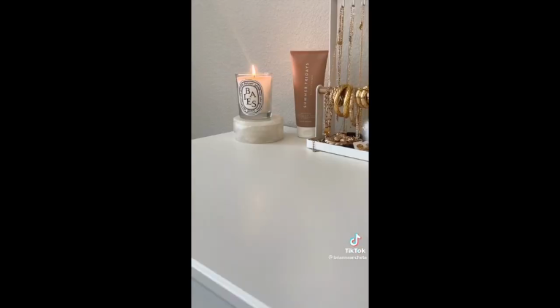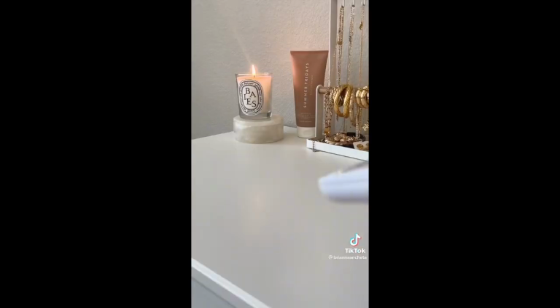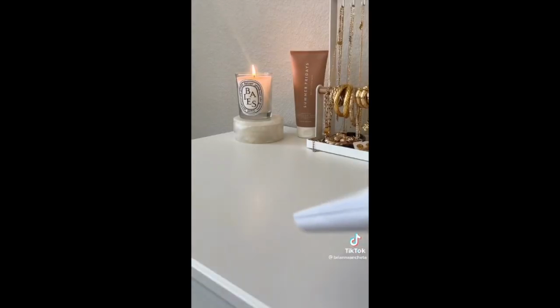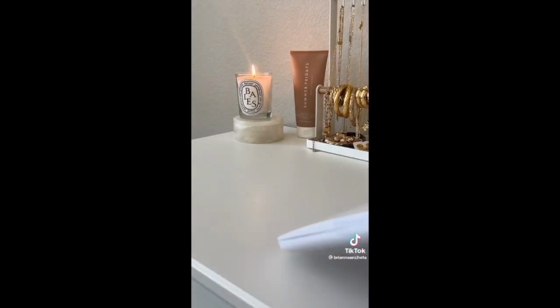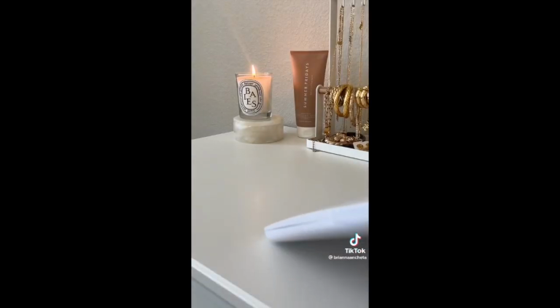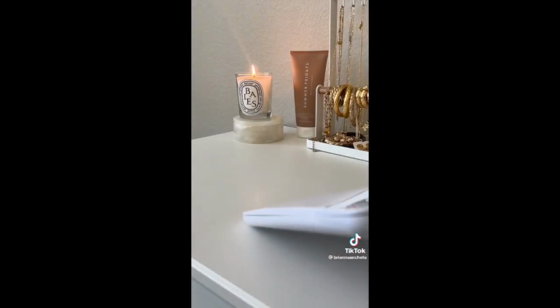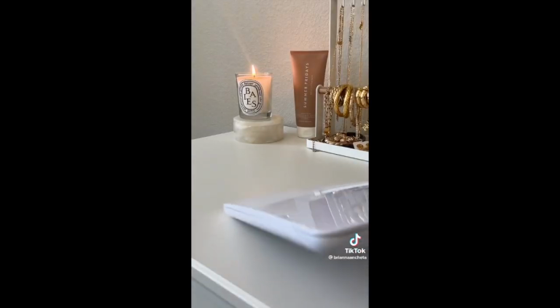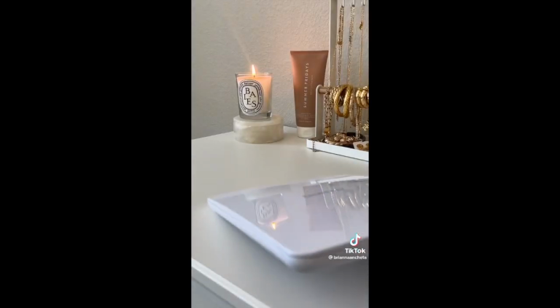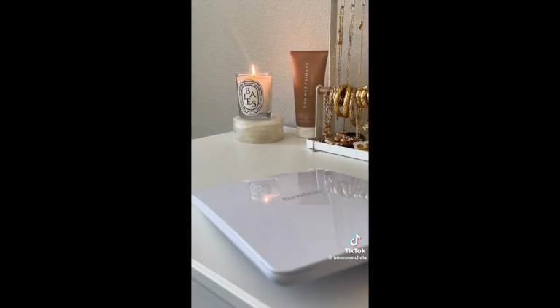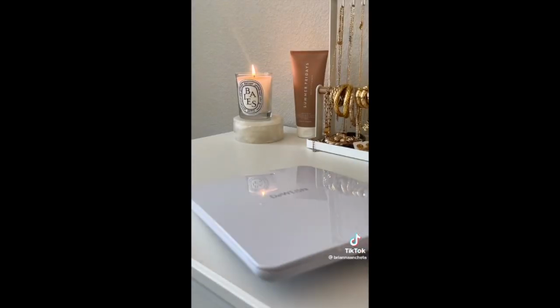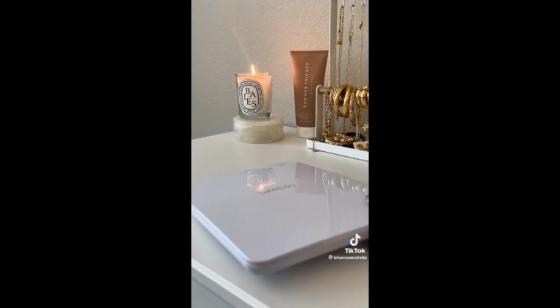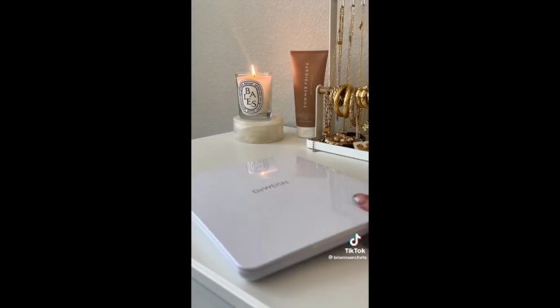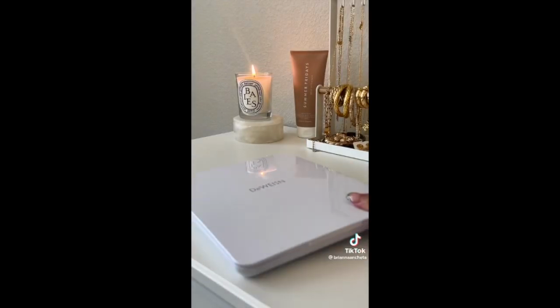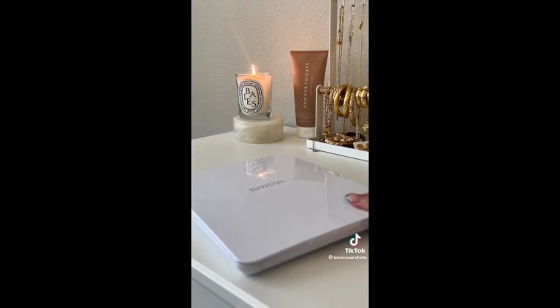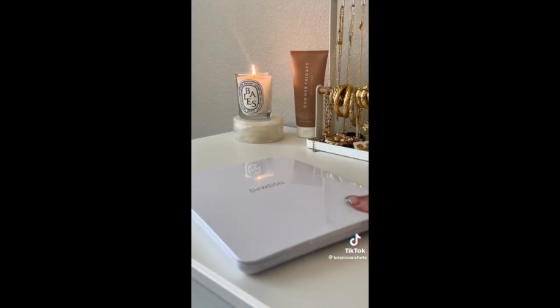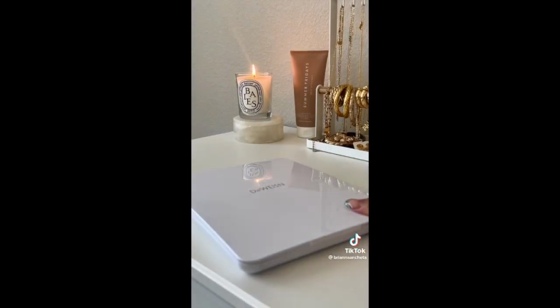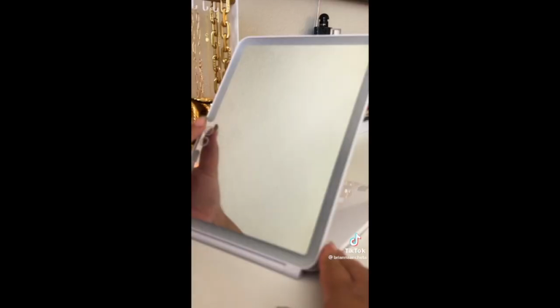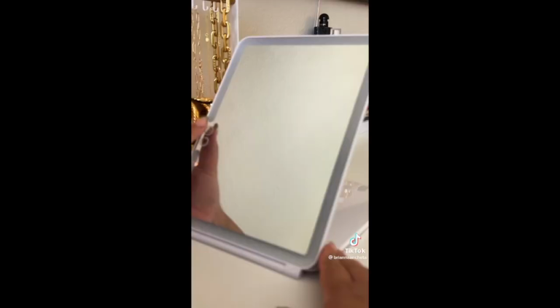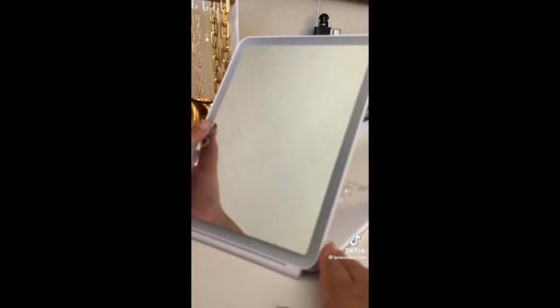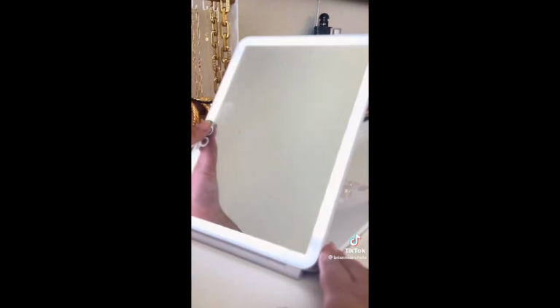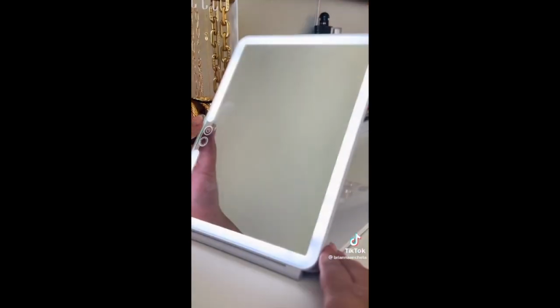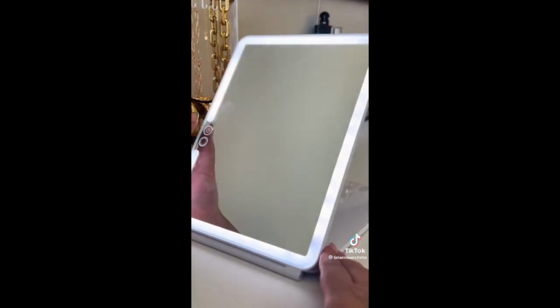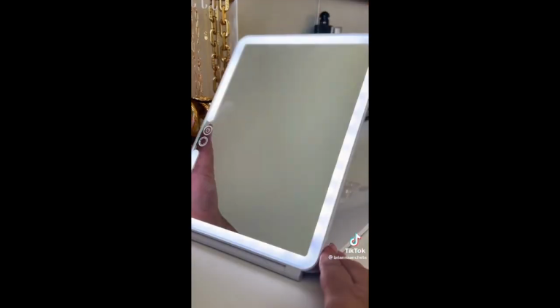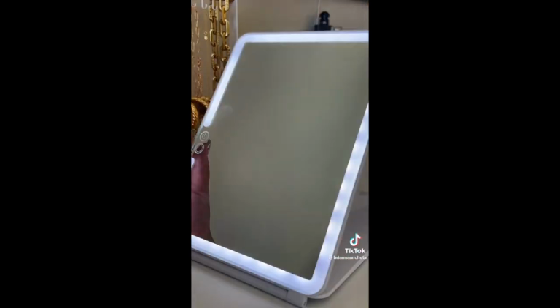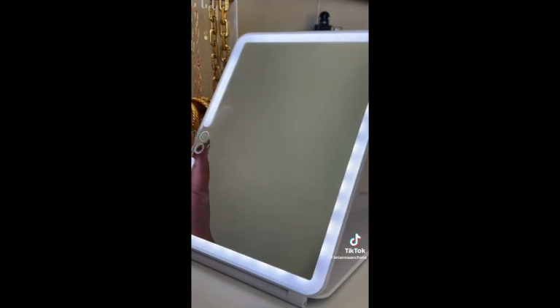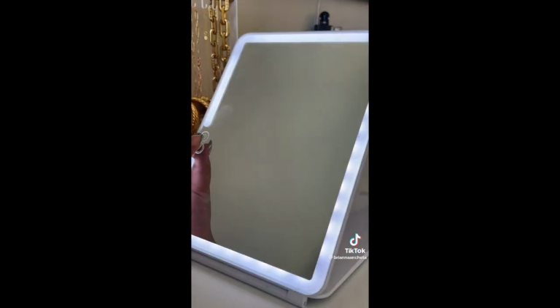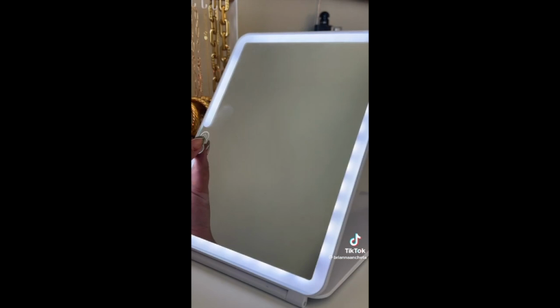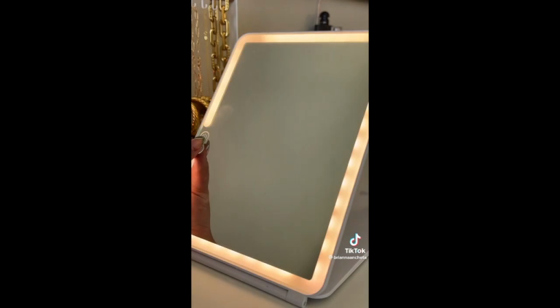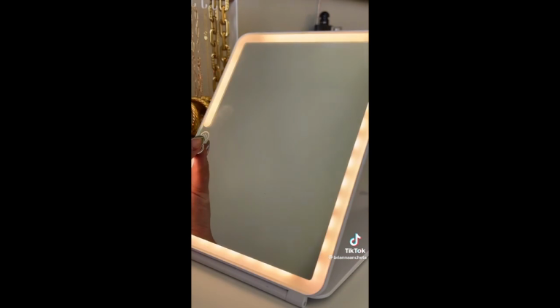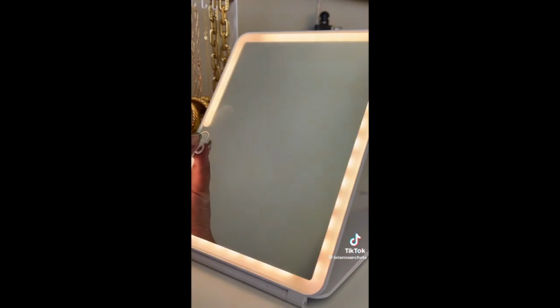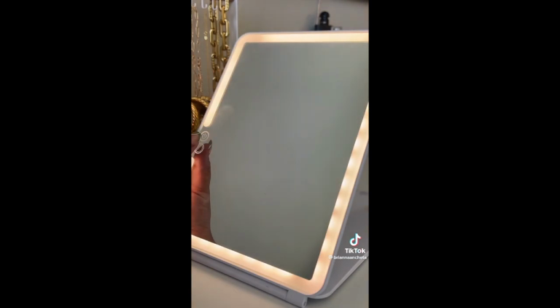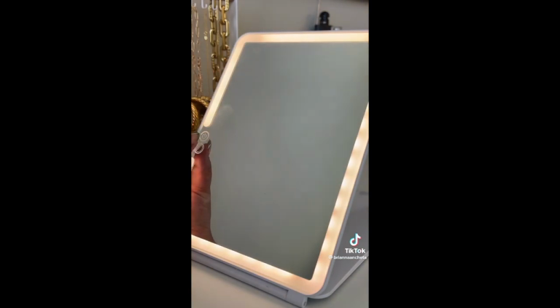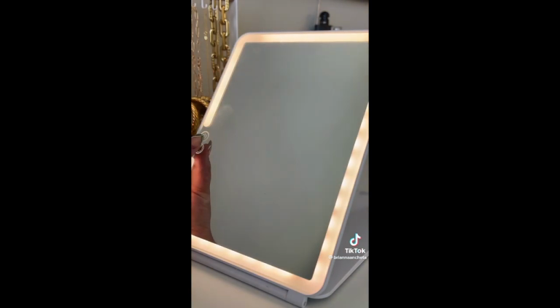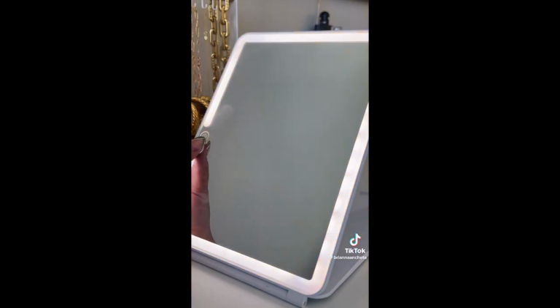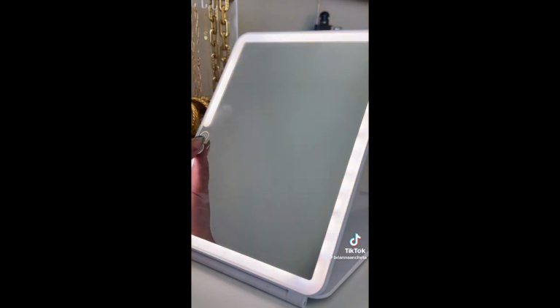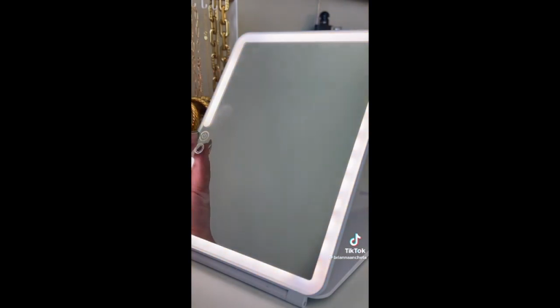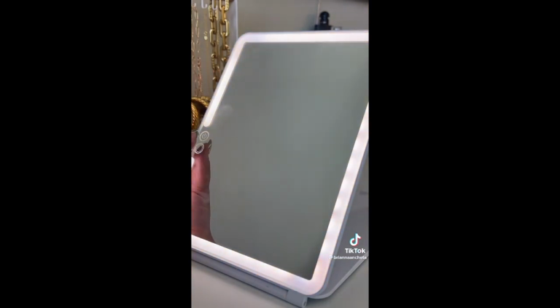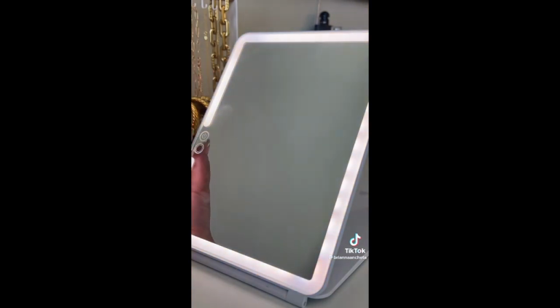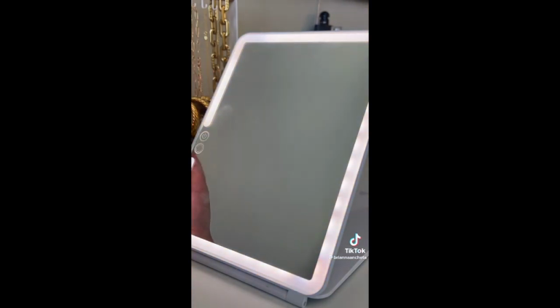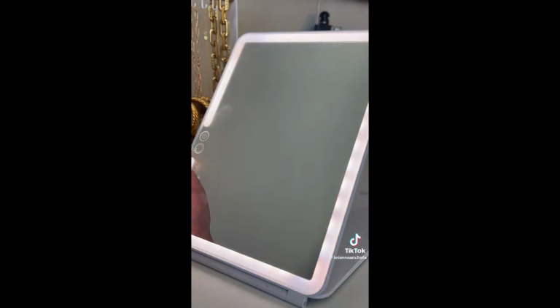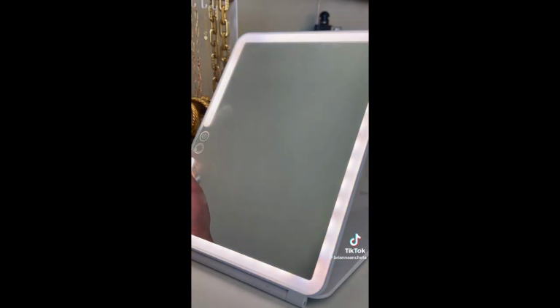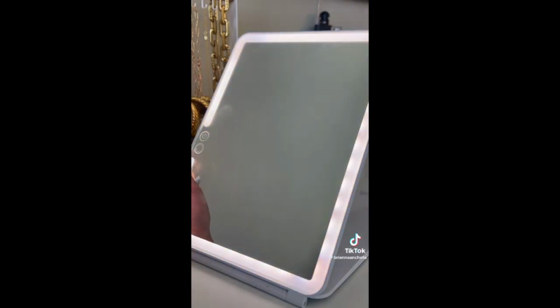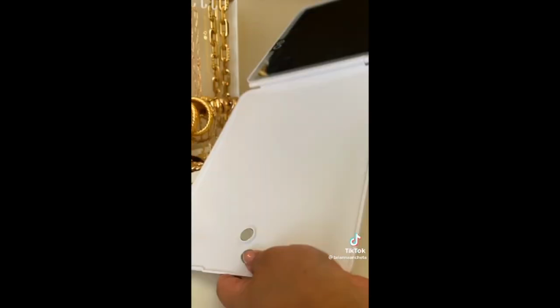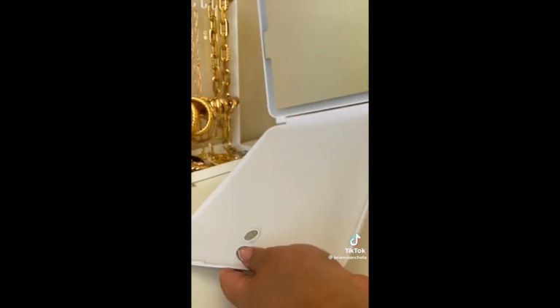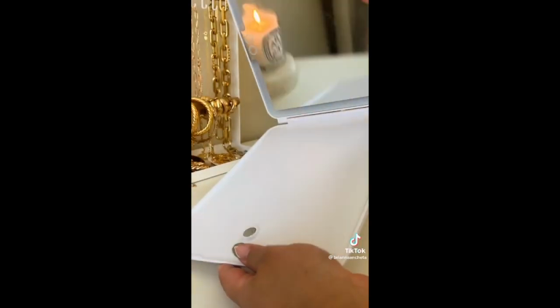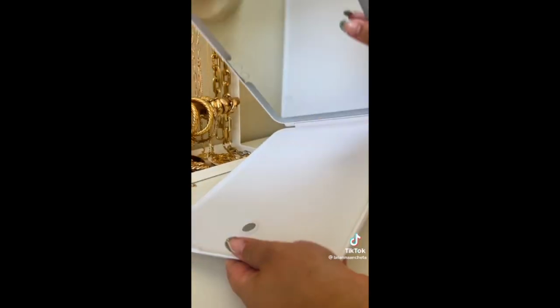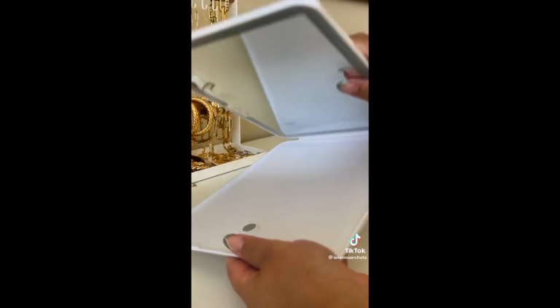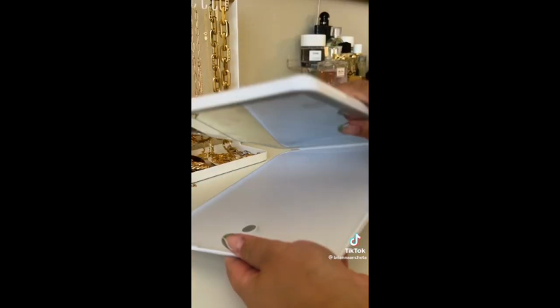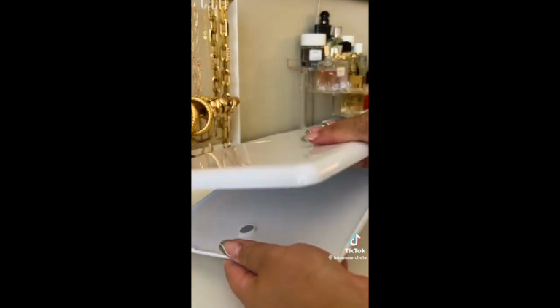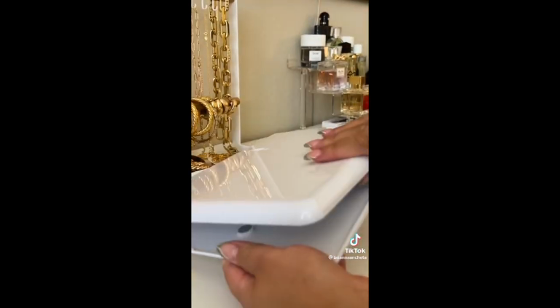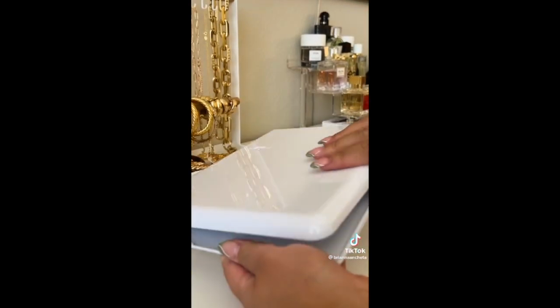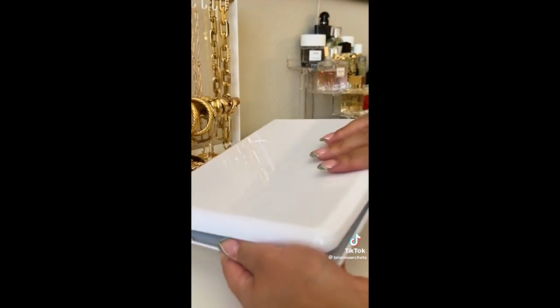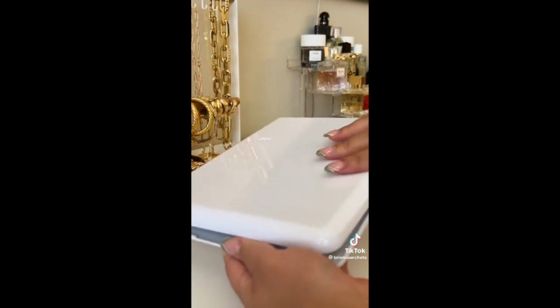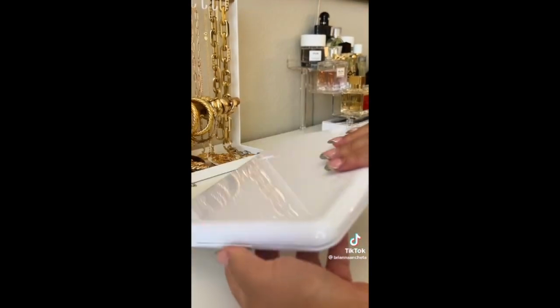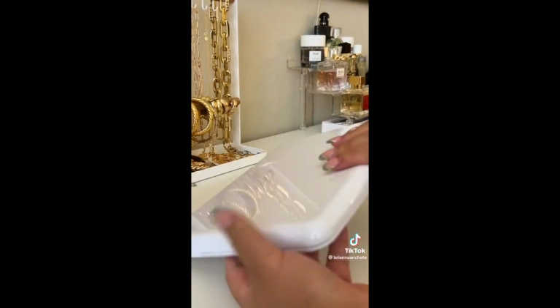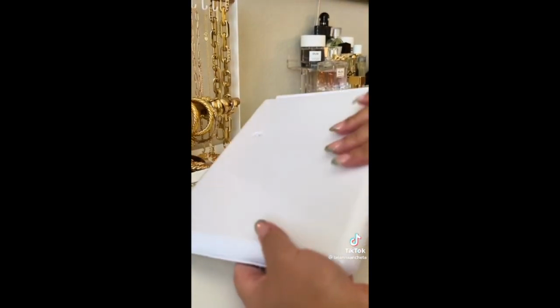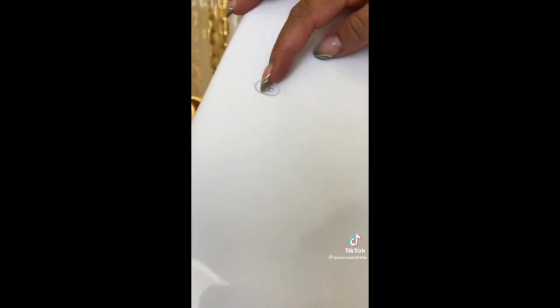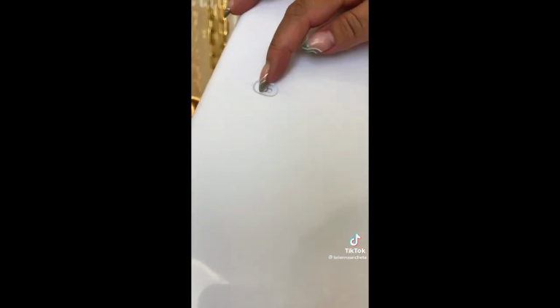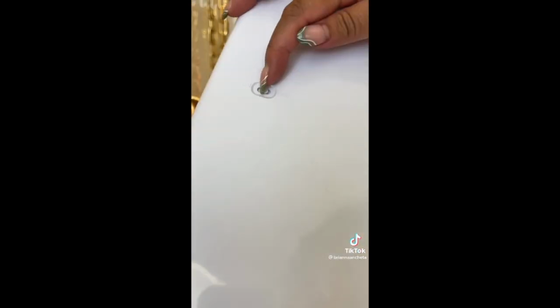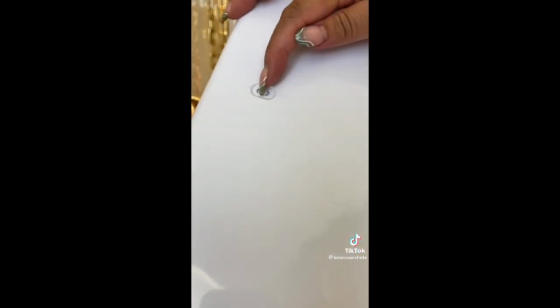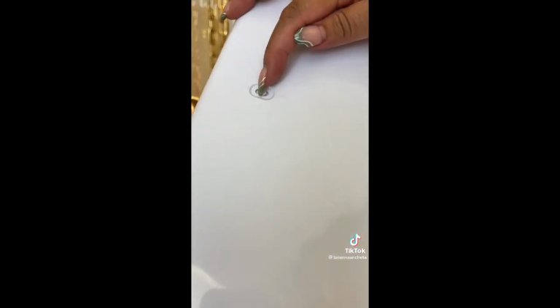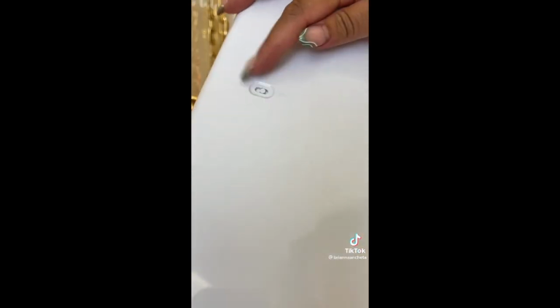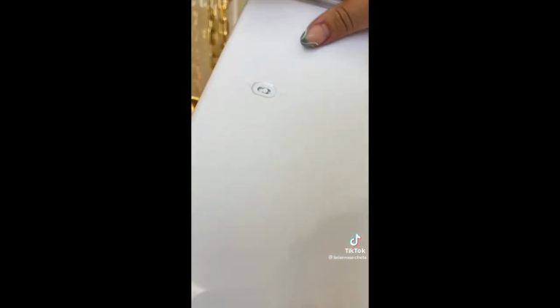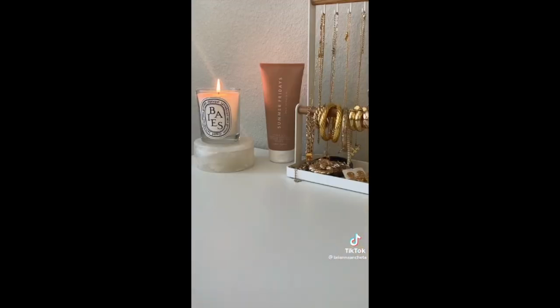This is a portable vanity mirror and I love it because you never really know the lighting in your hotel room. It has three different light settings and it's really sturdy.